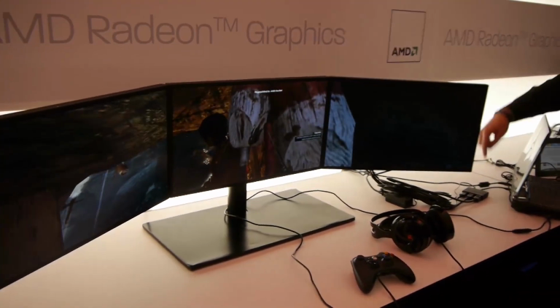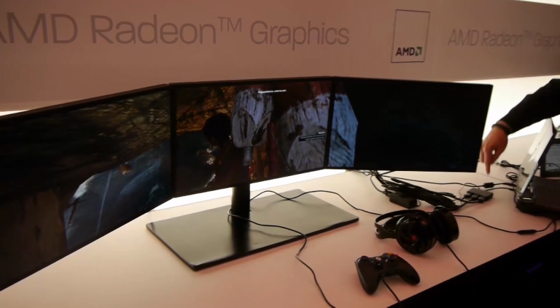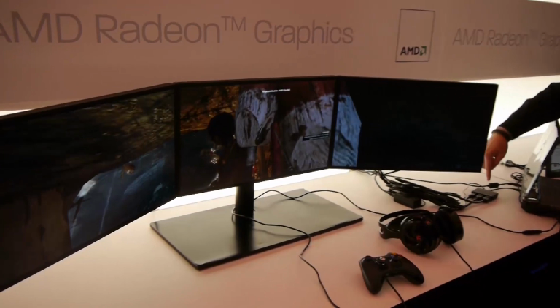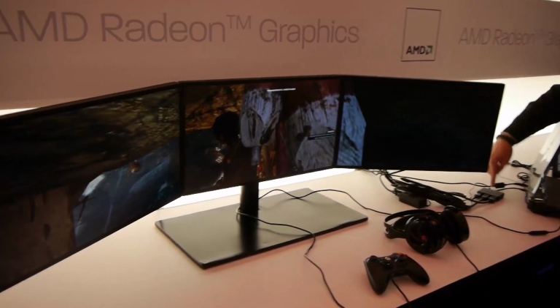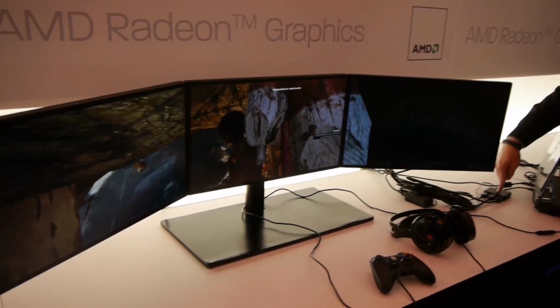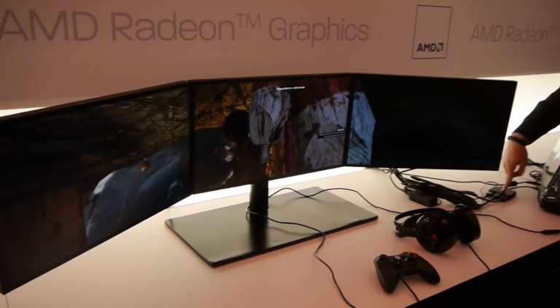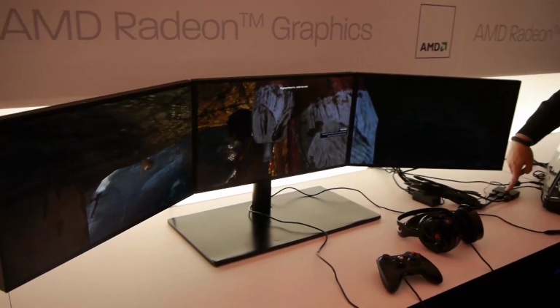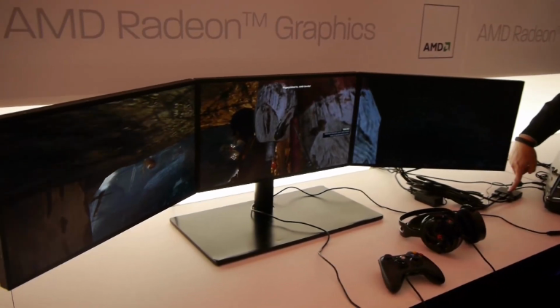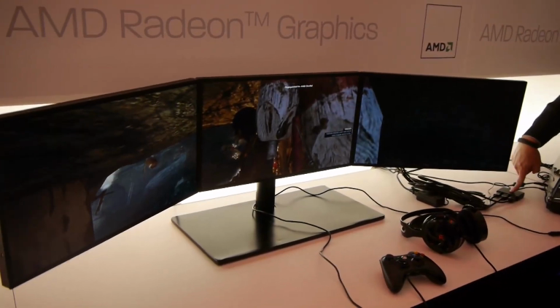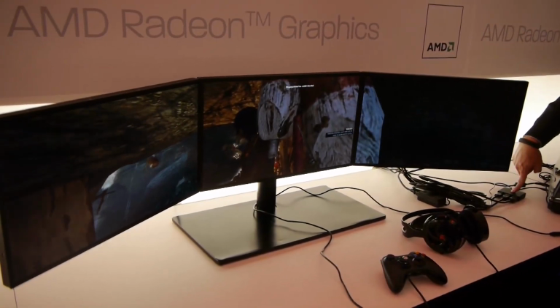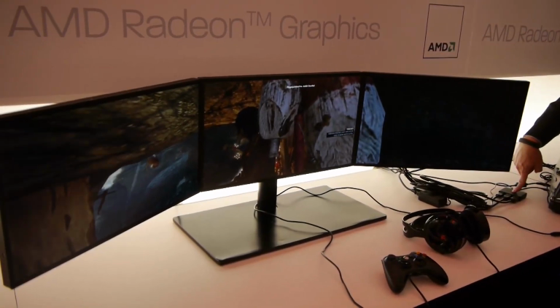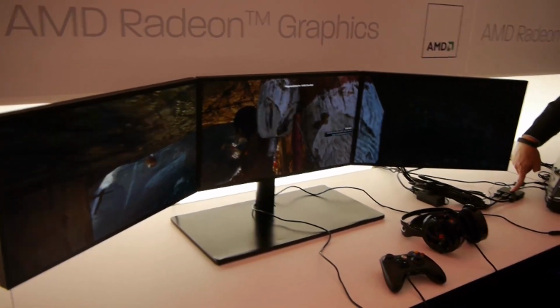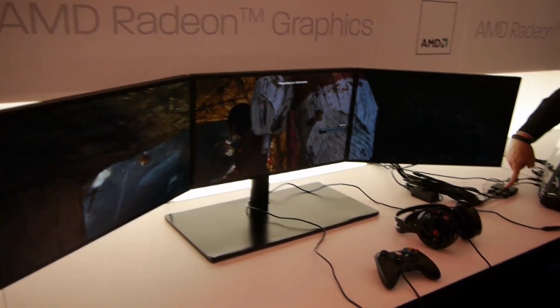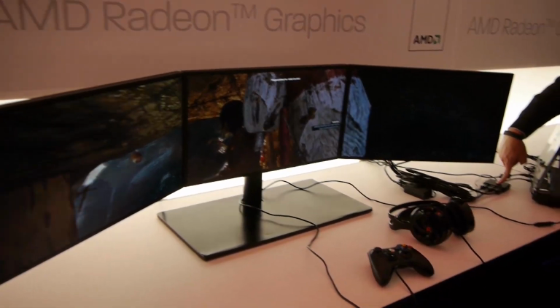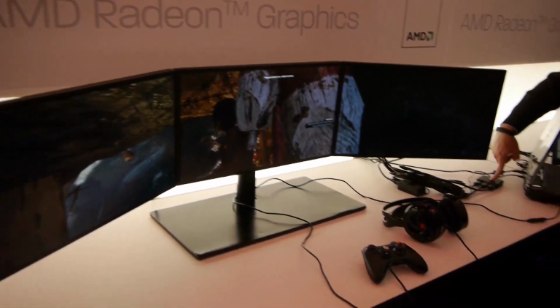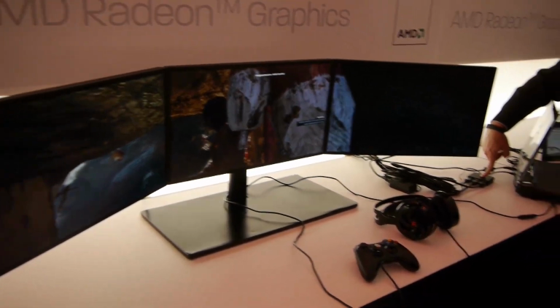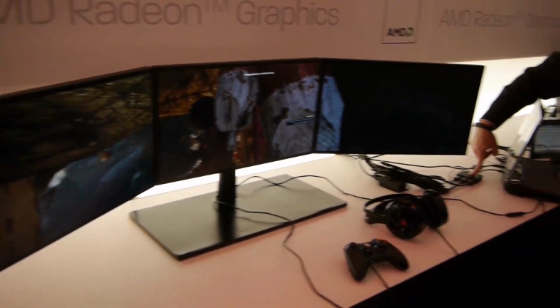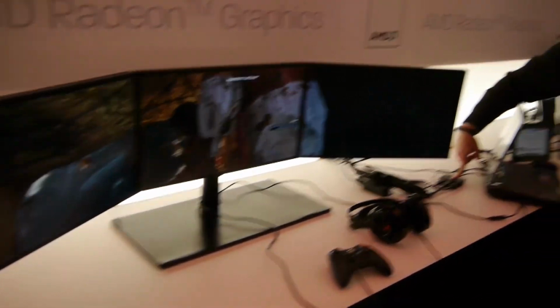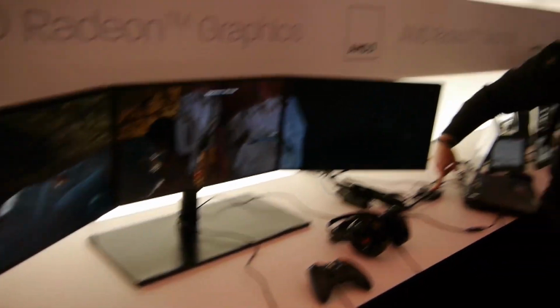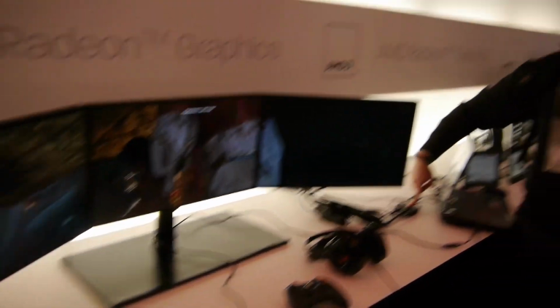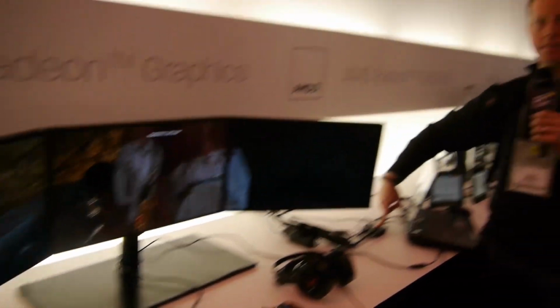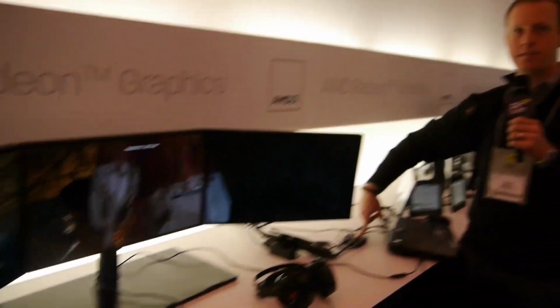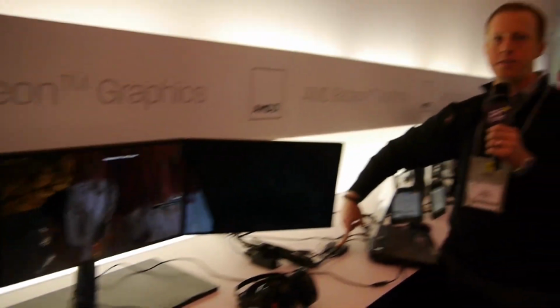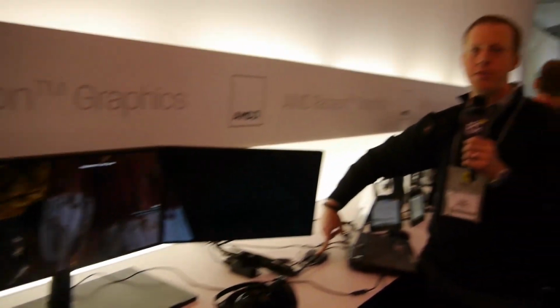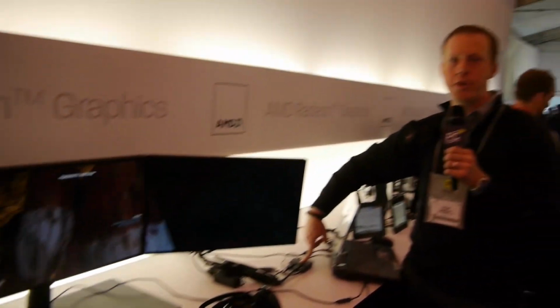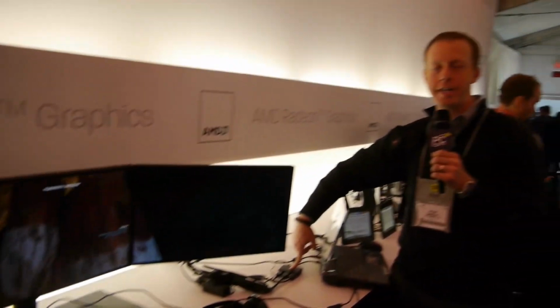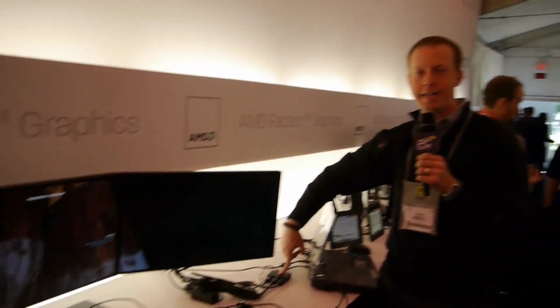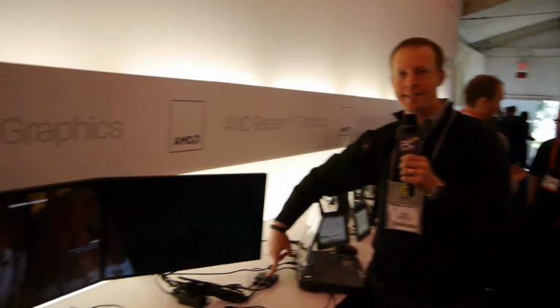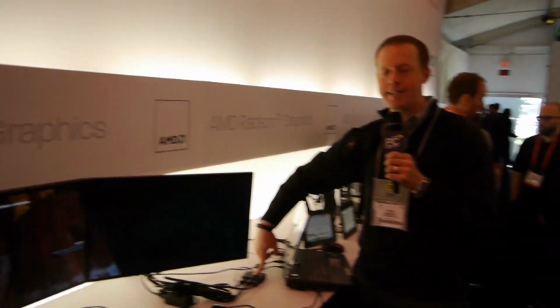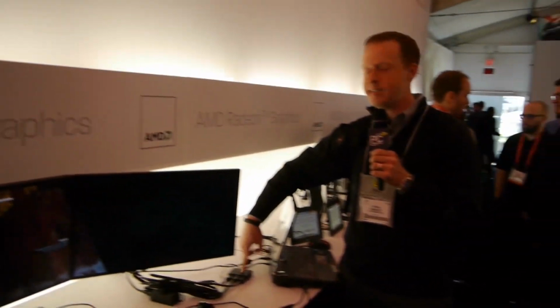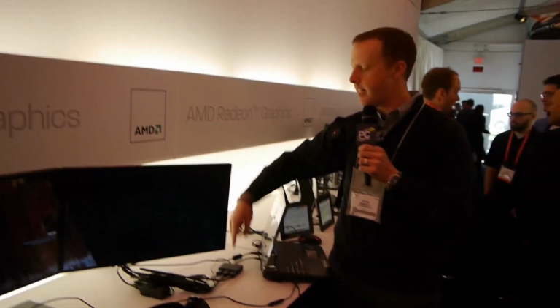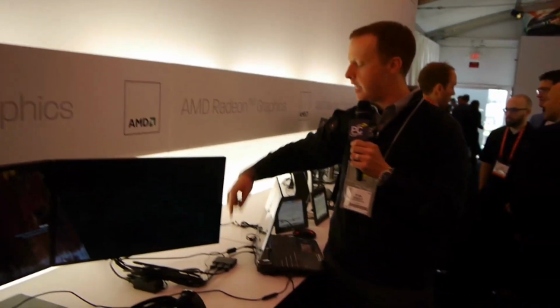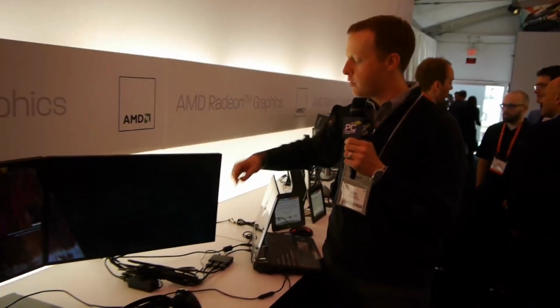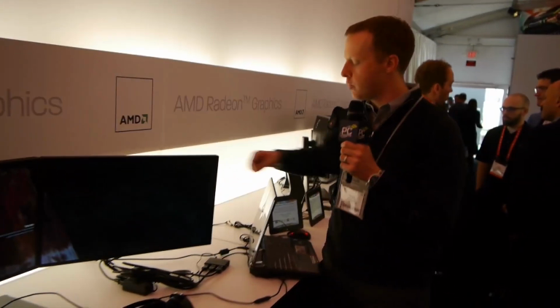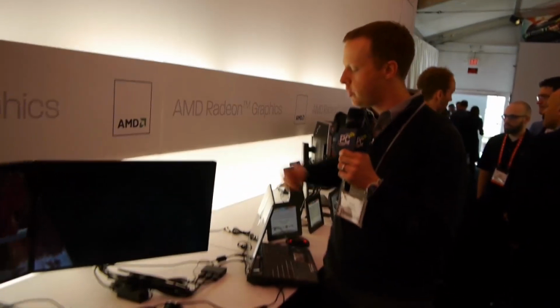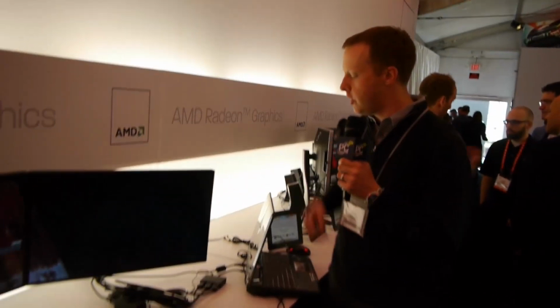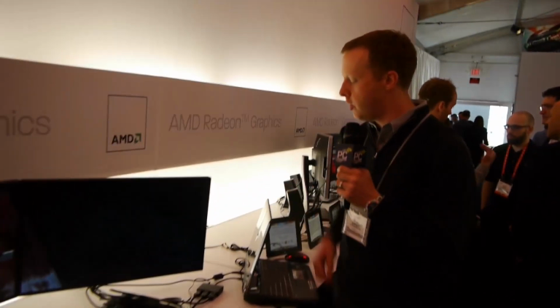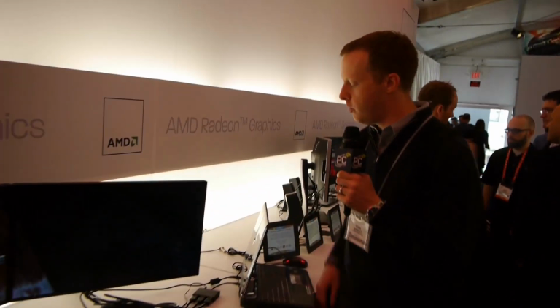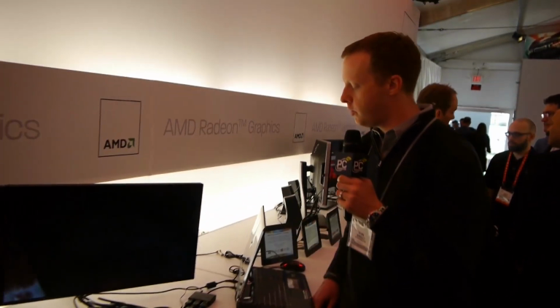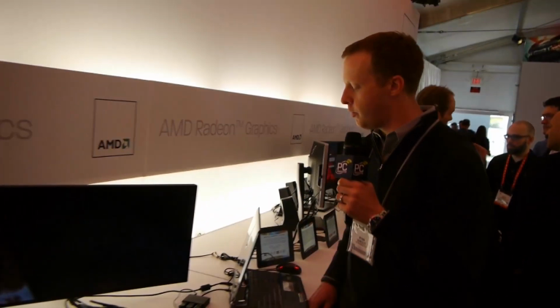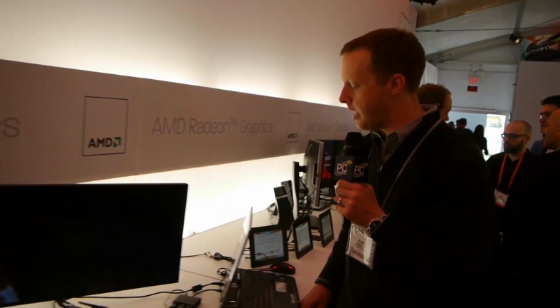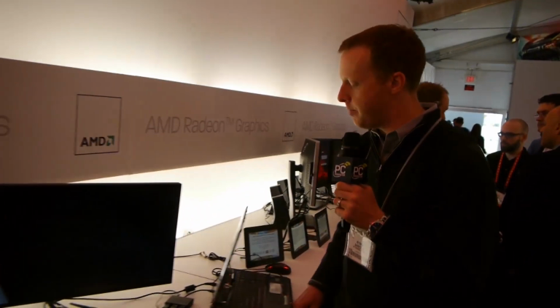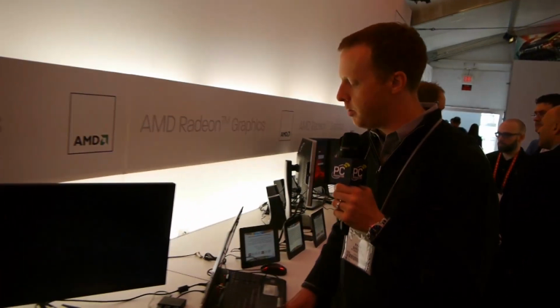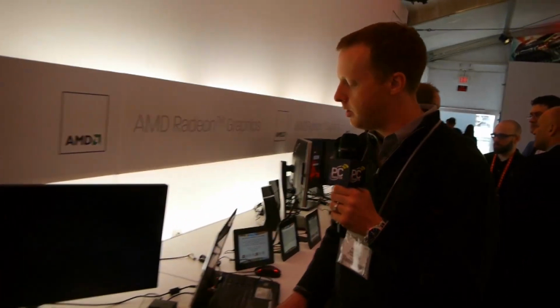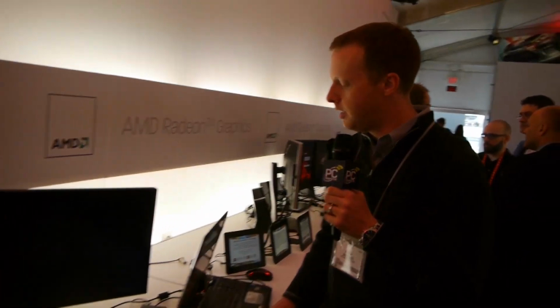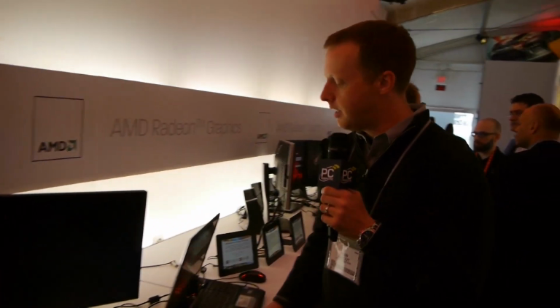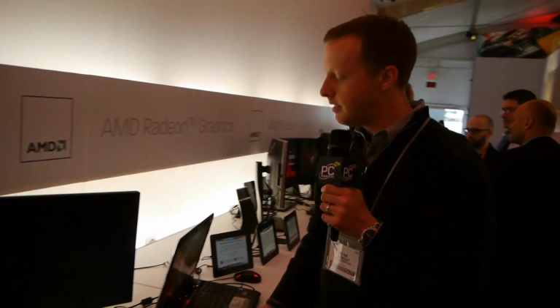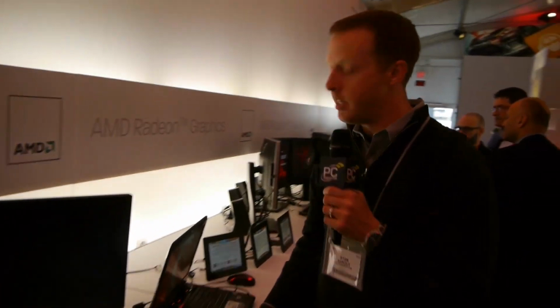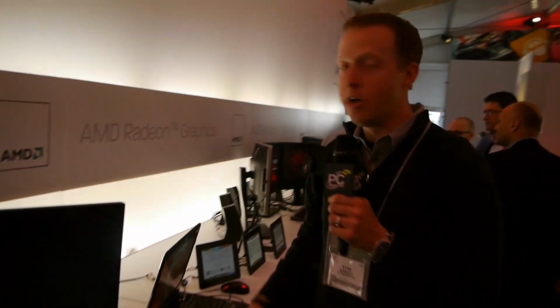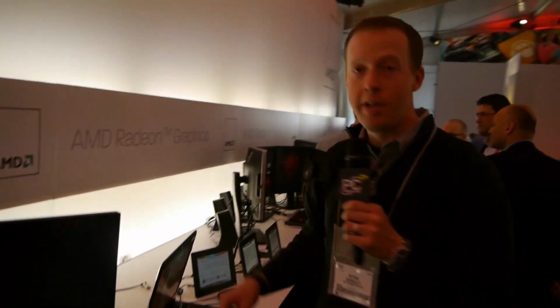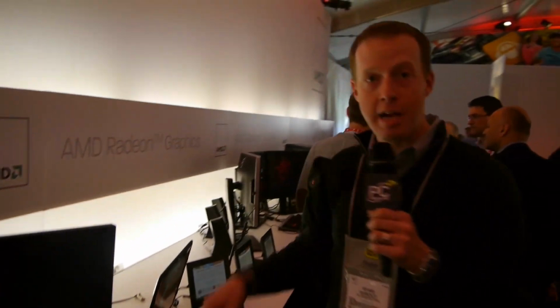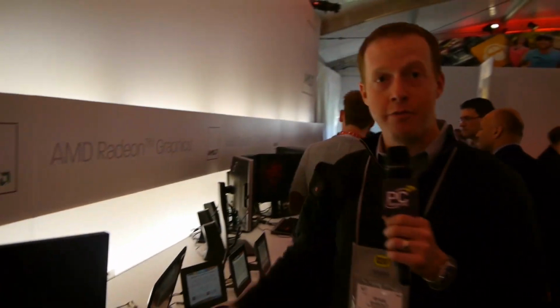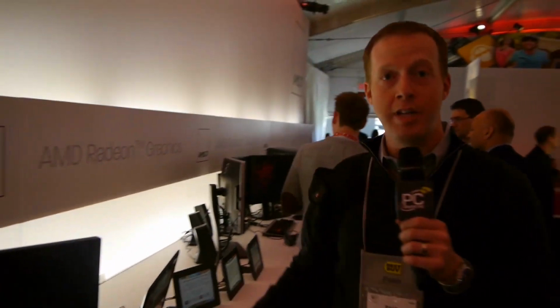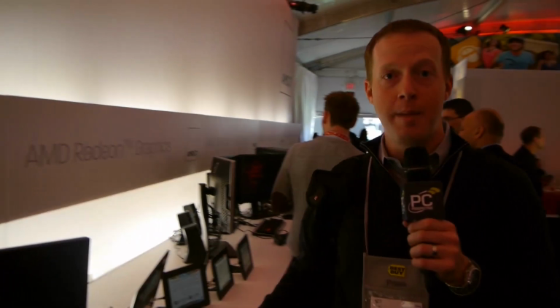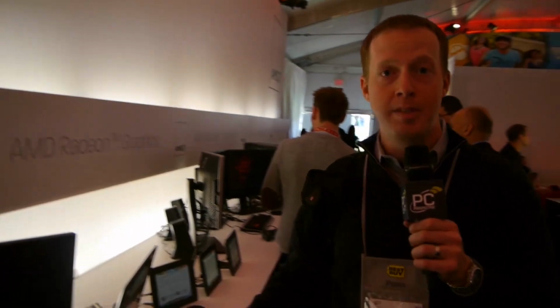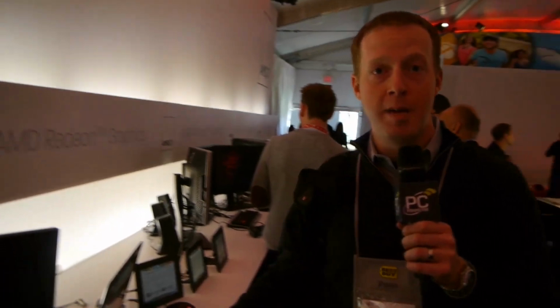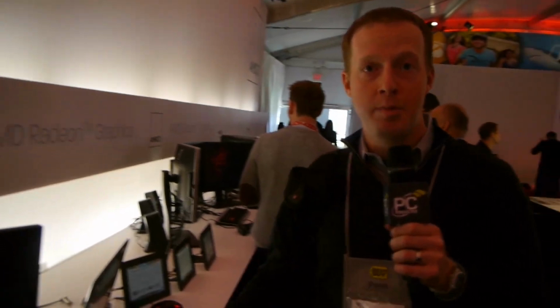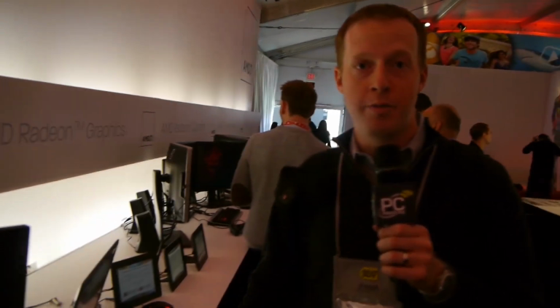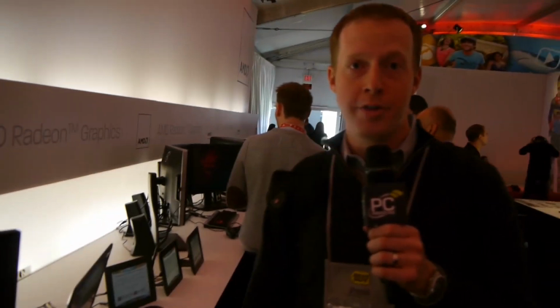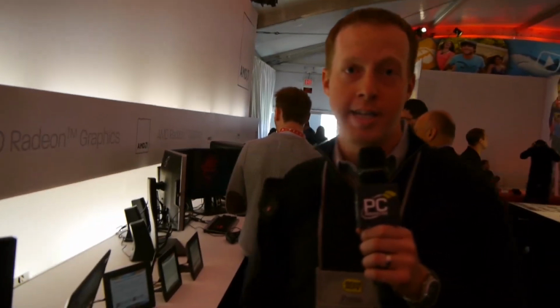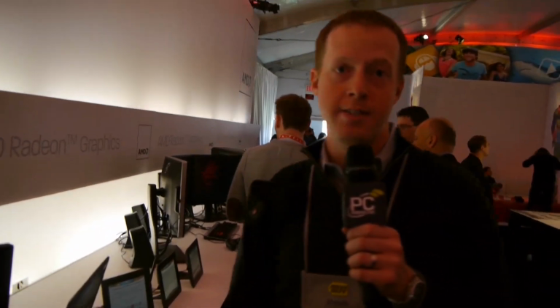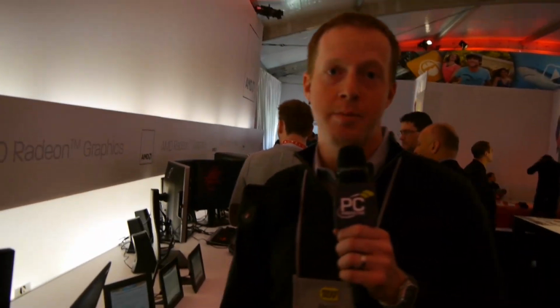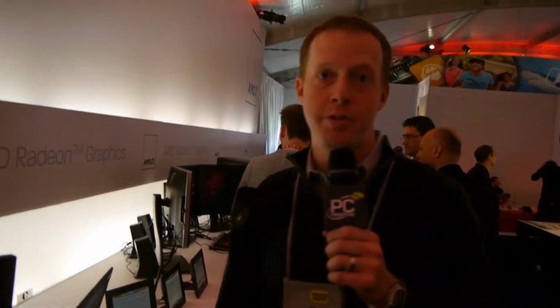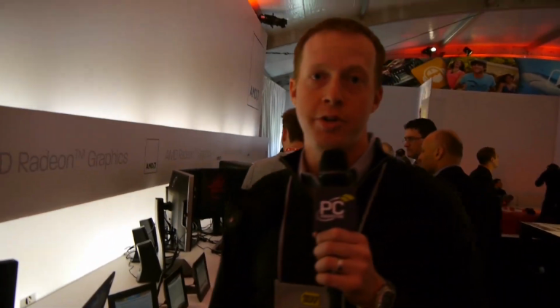Hopefully we'll see these available in the next 30 to 60 days or so, enabling Eyefinity not only for laptops but for desktops too.